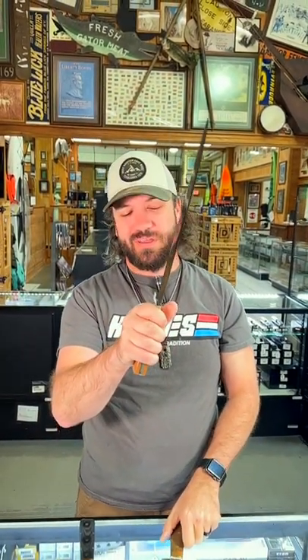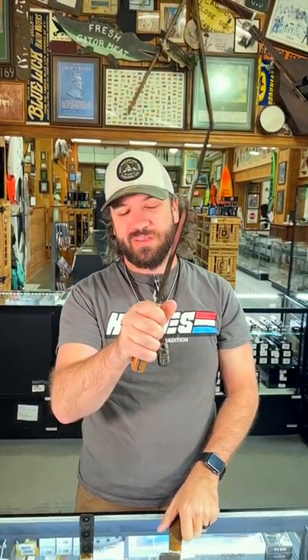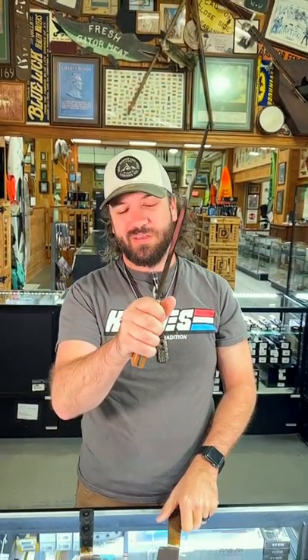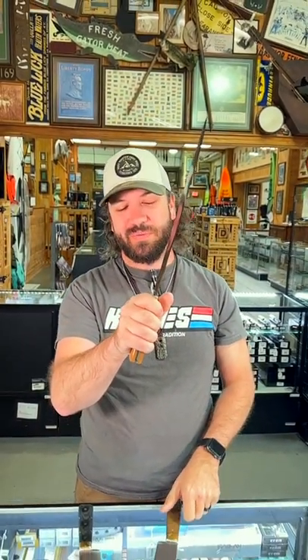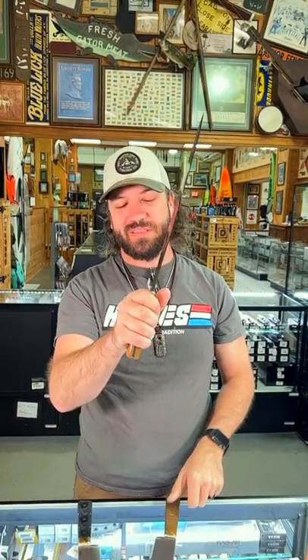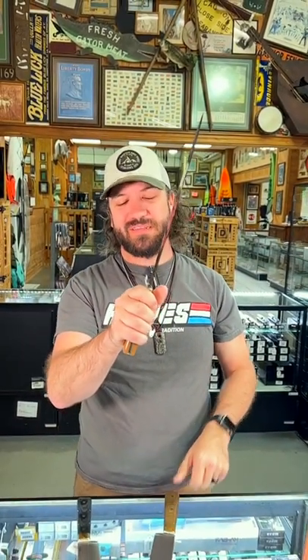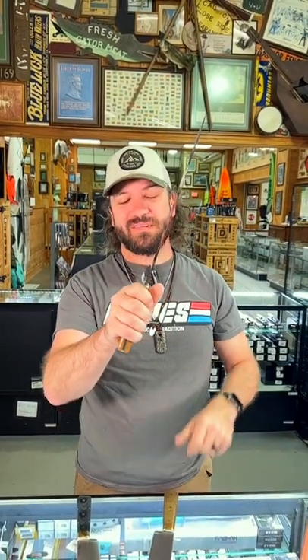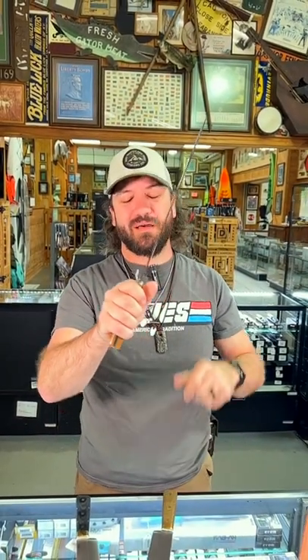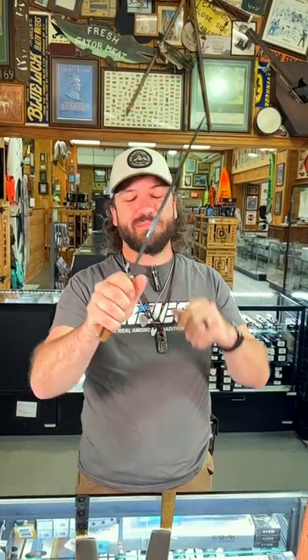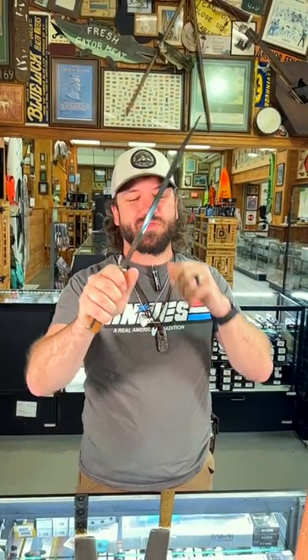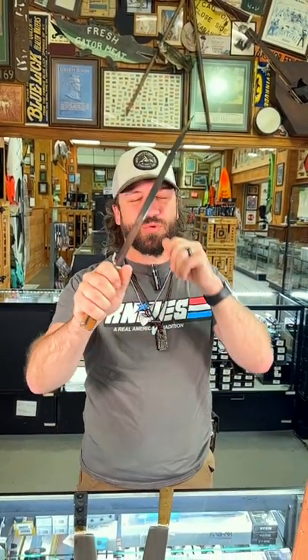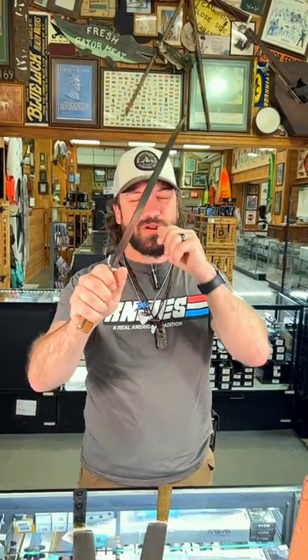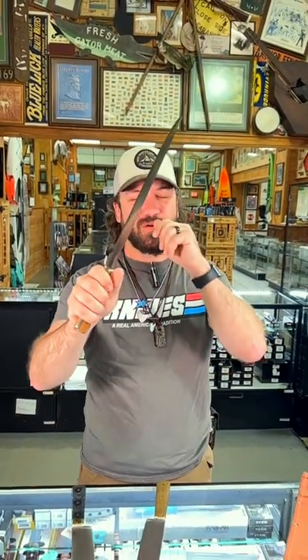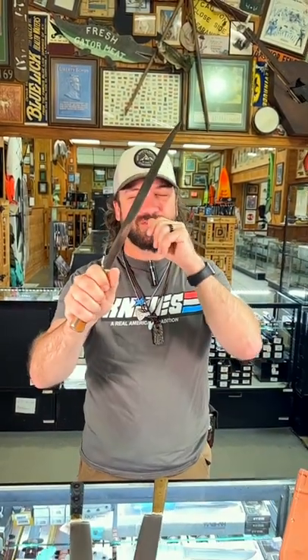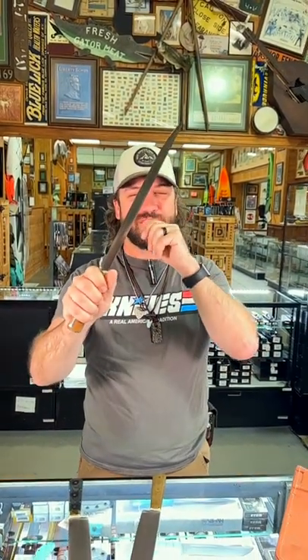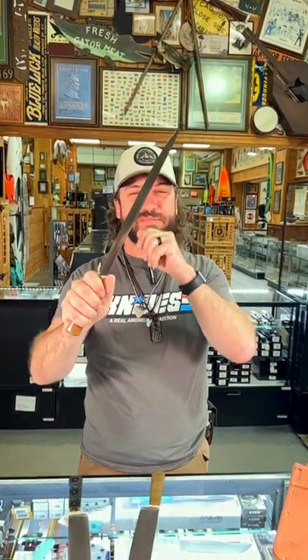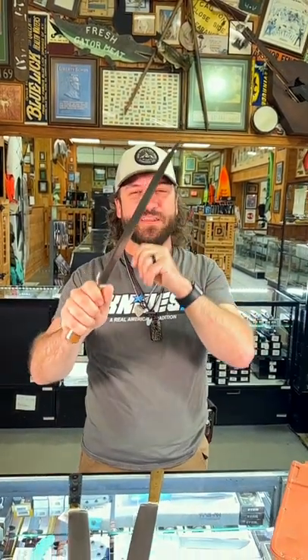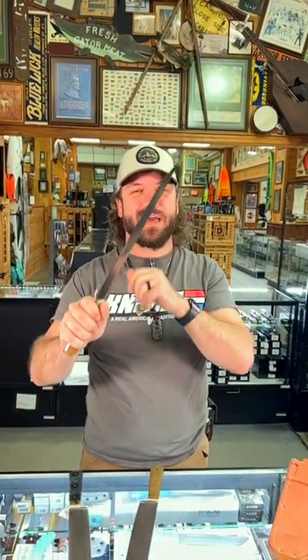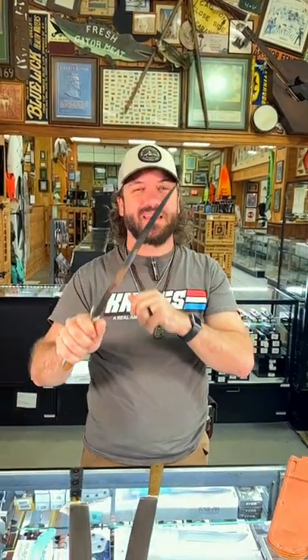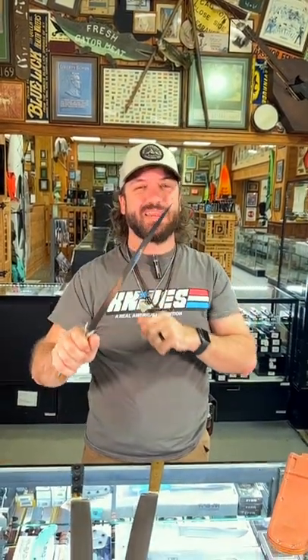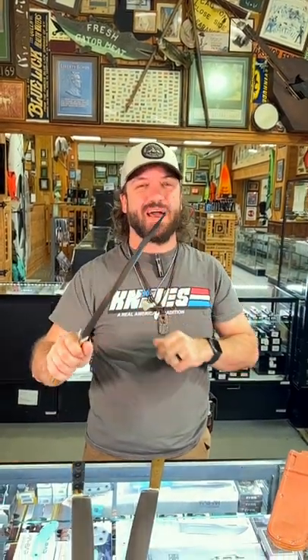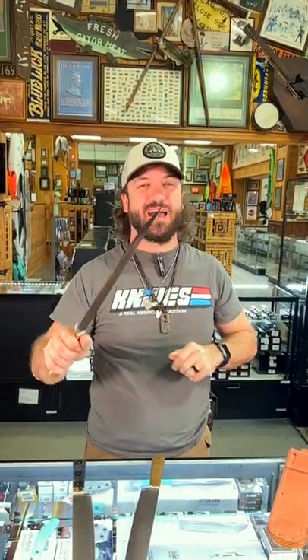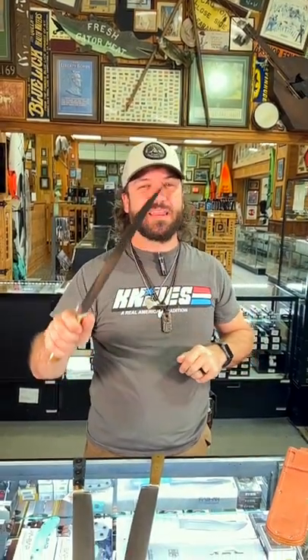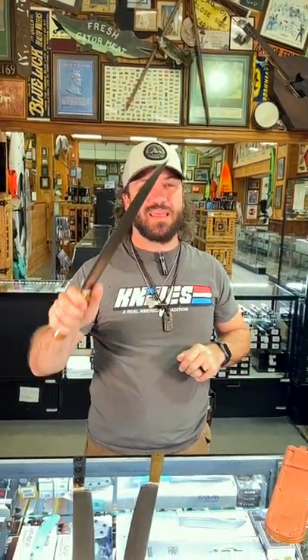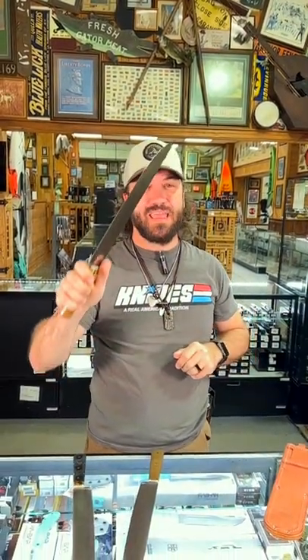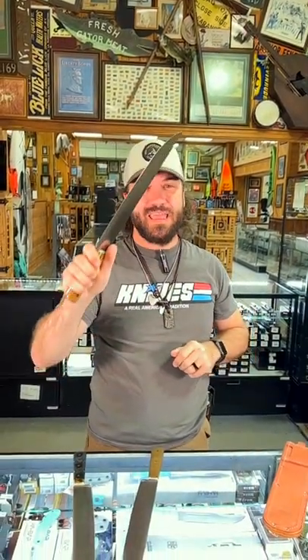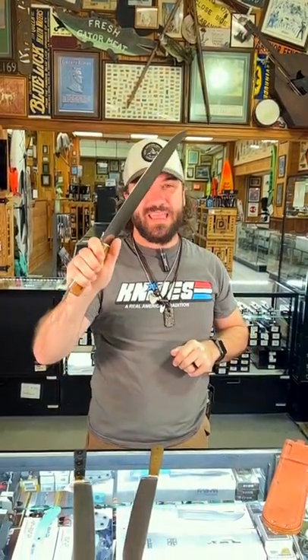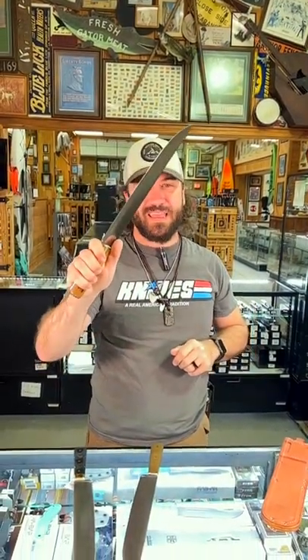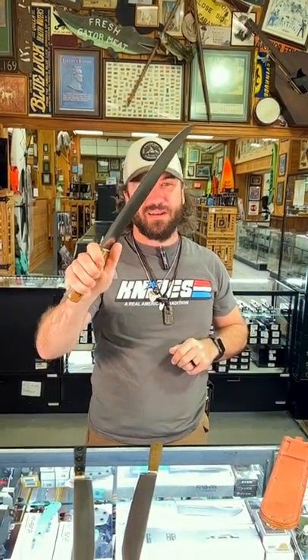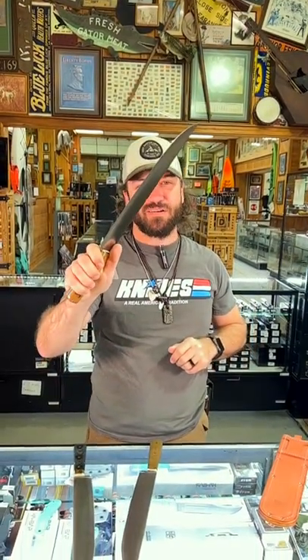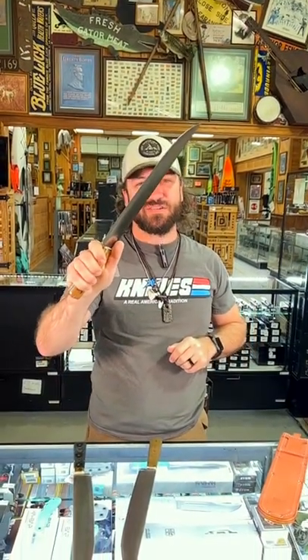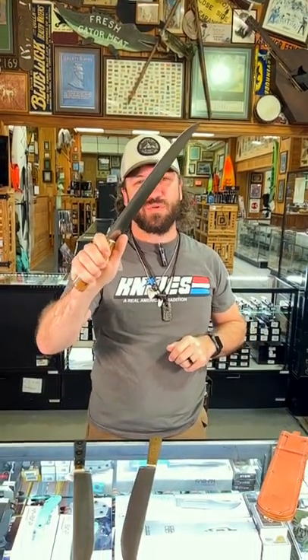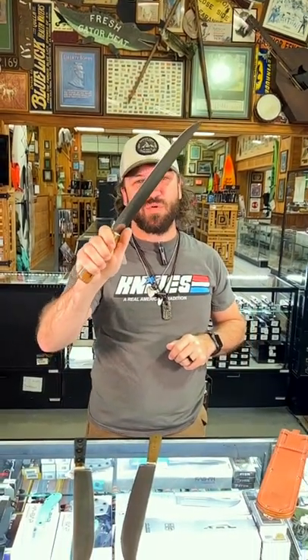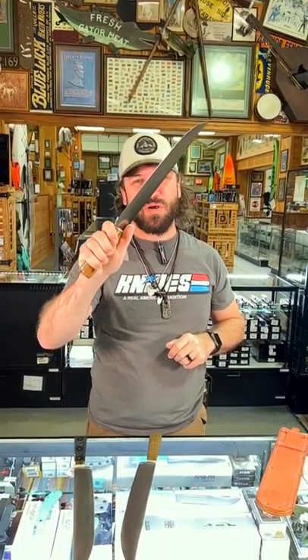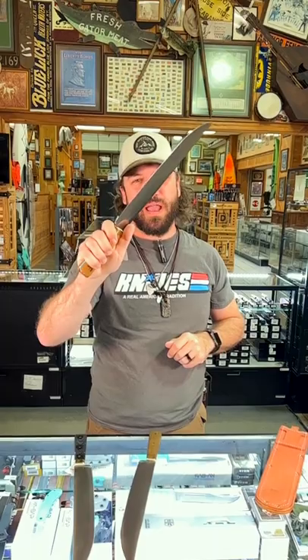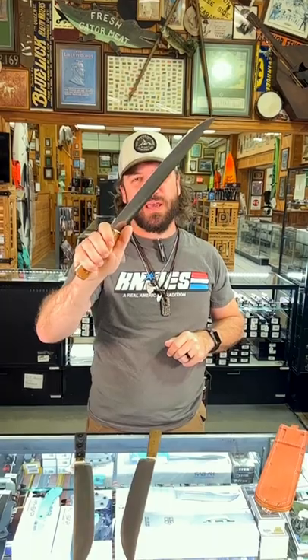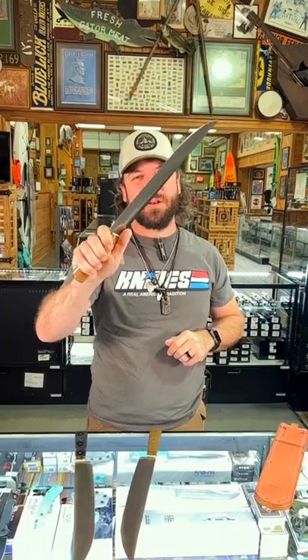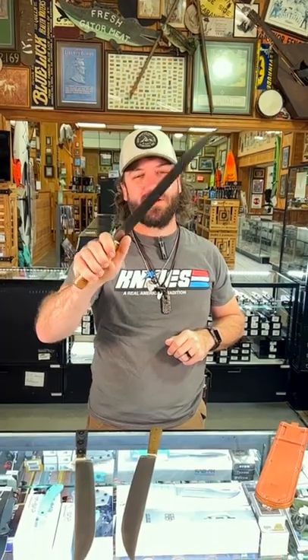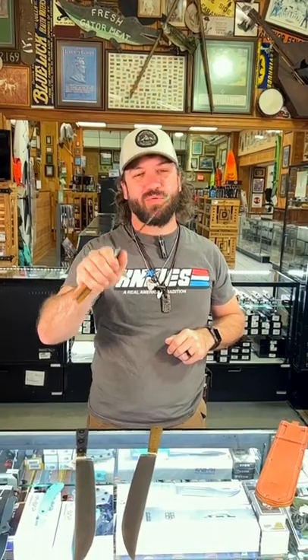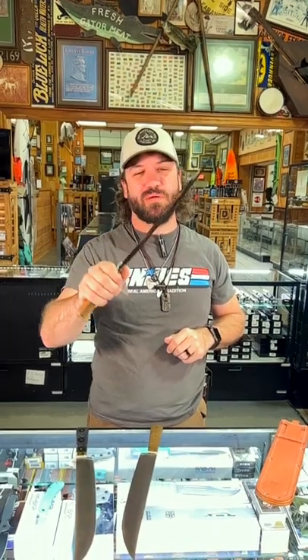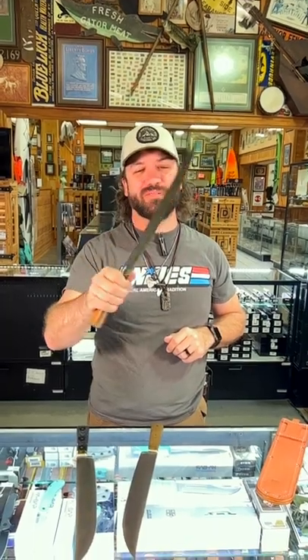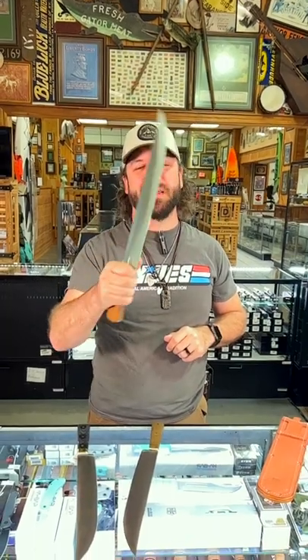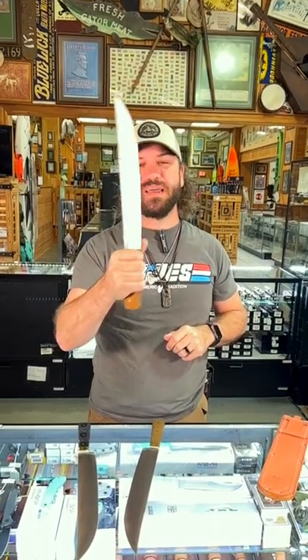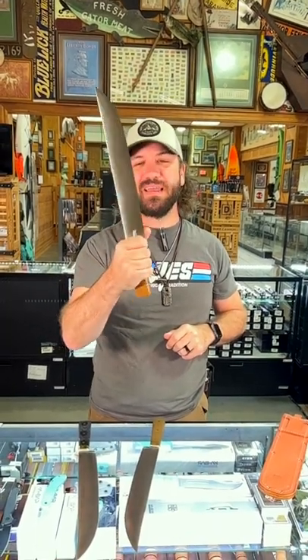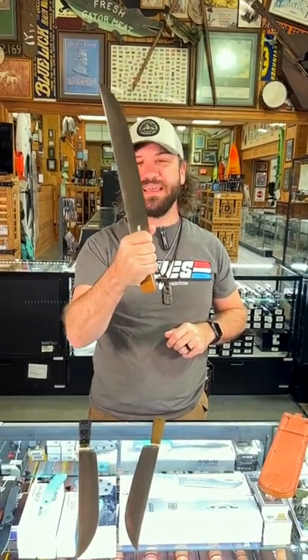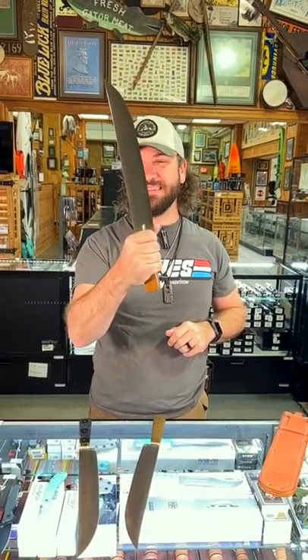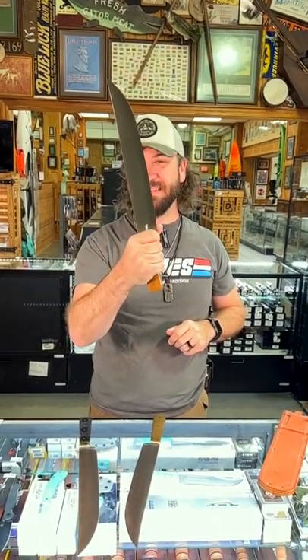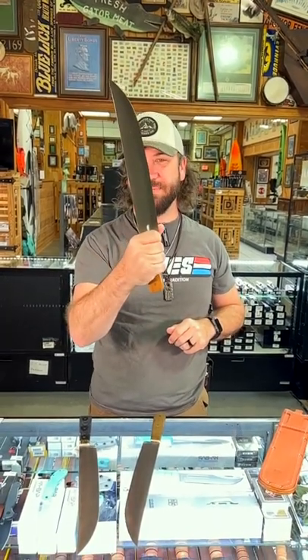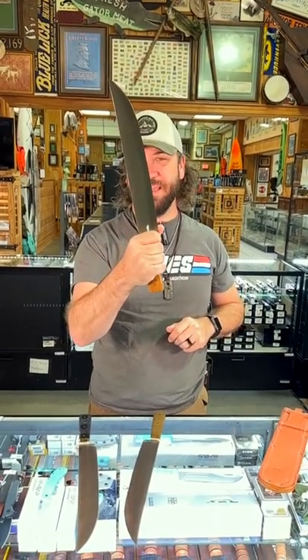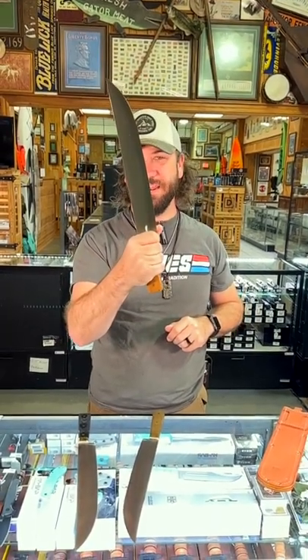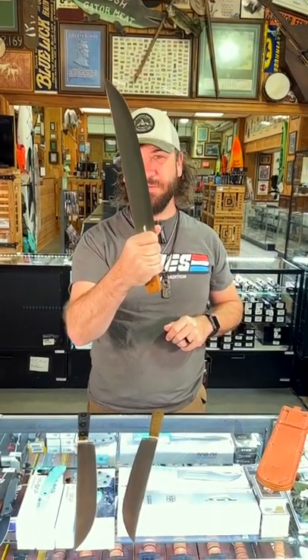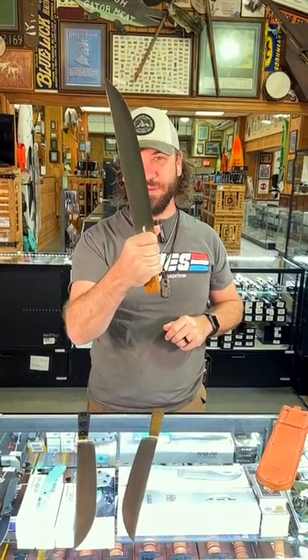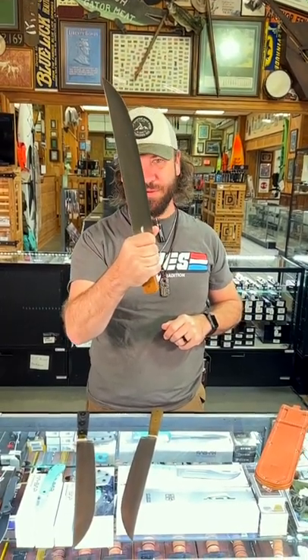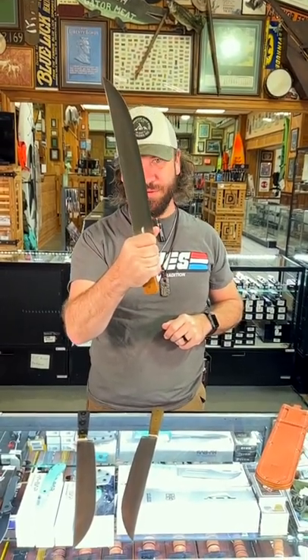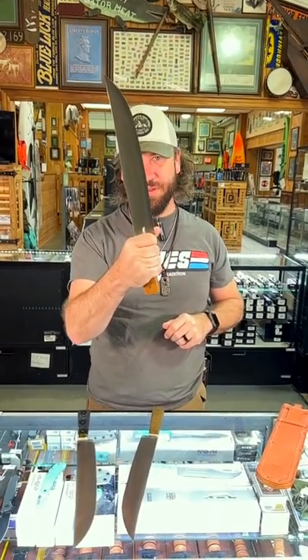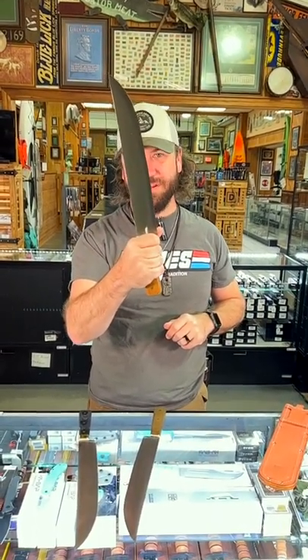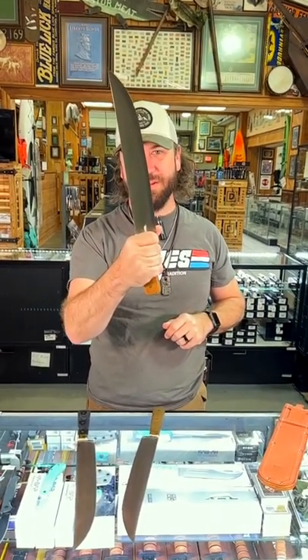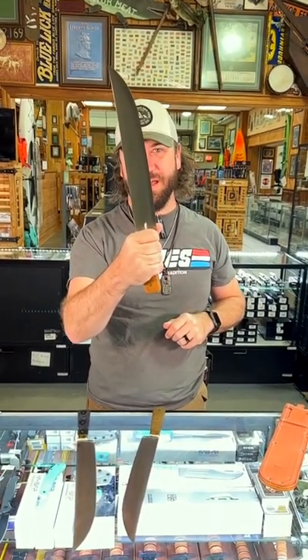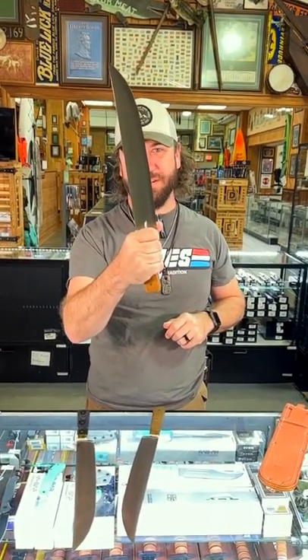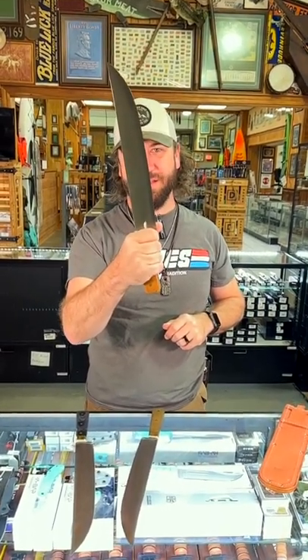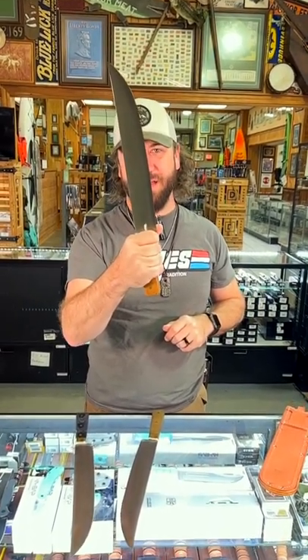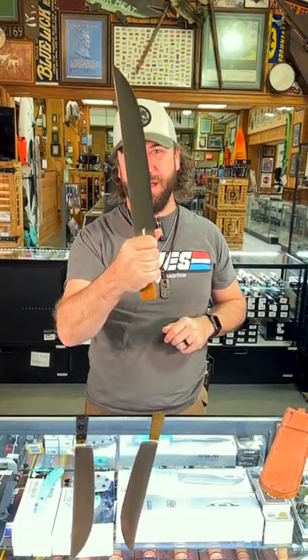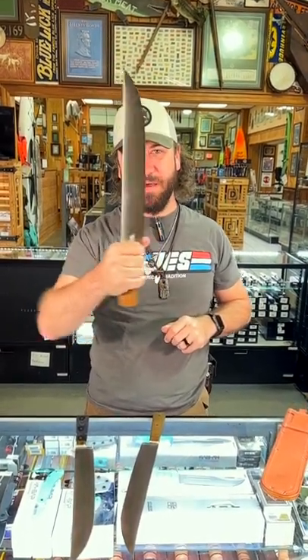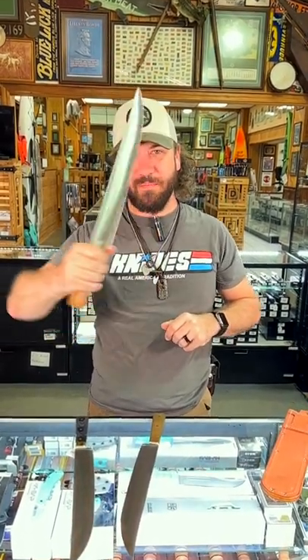You can pick these up at $307.99 in our store and on our website smkw.com.